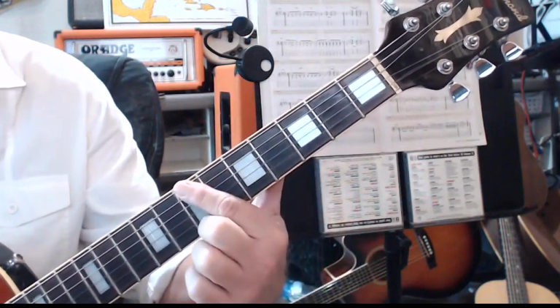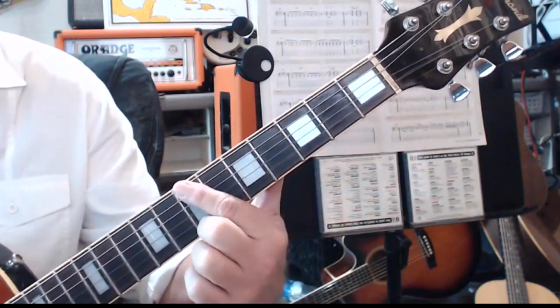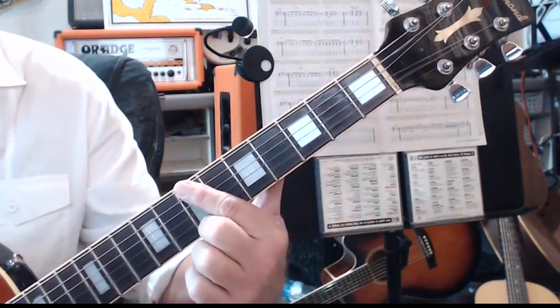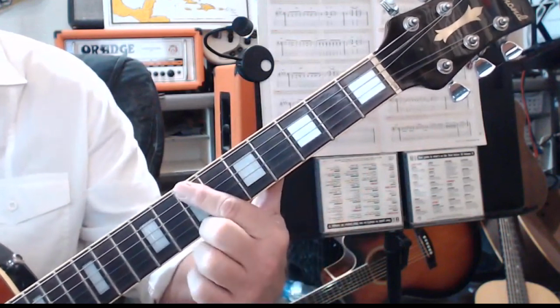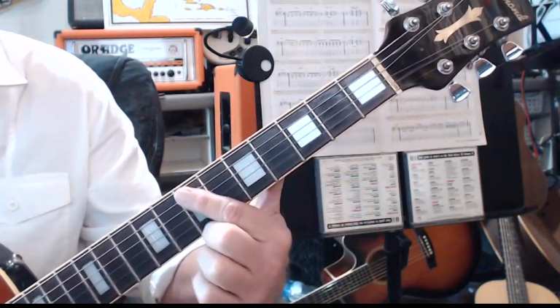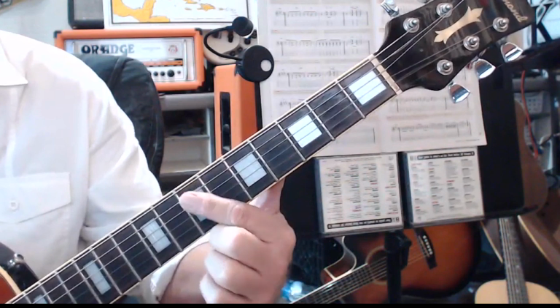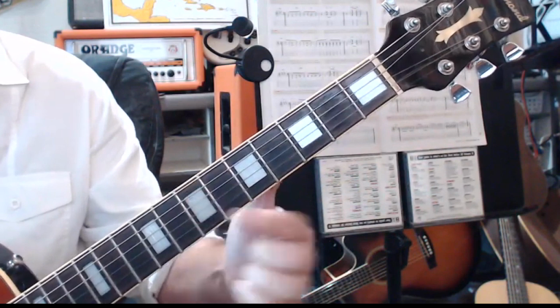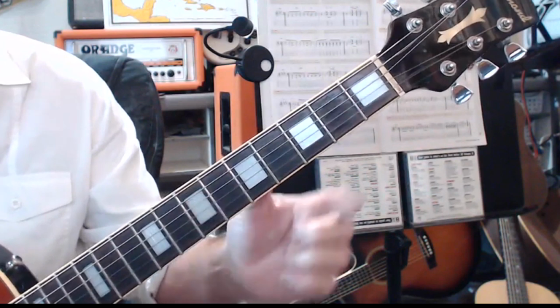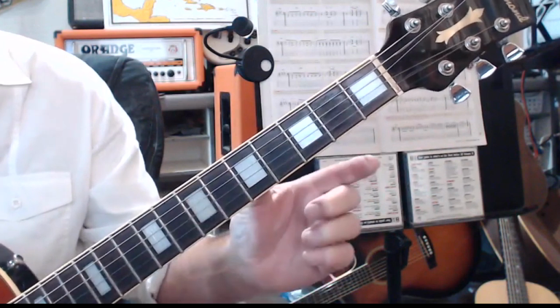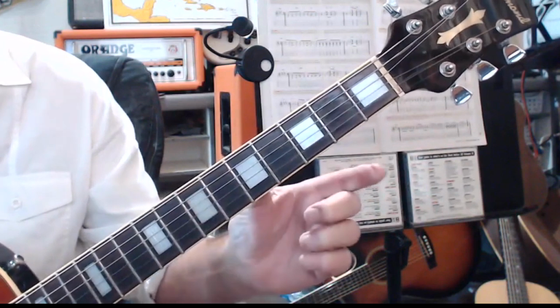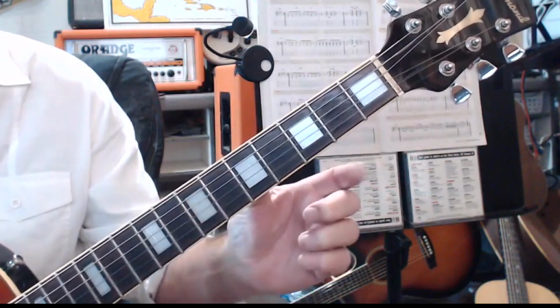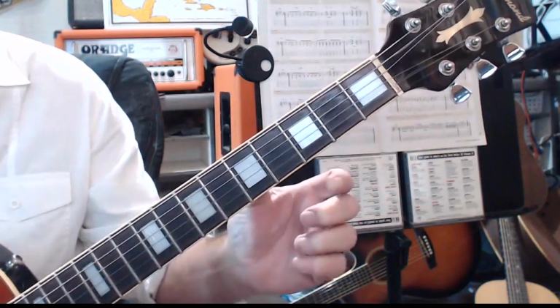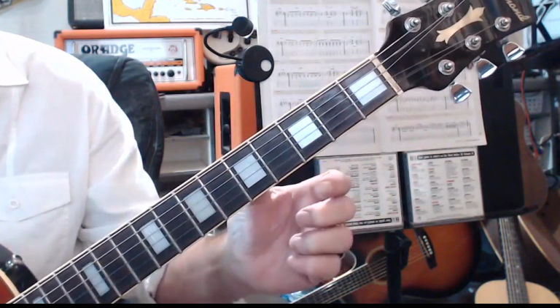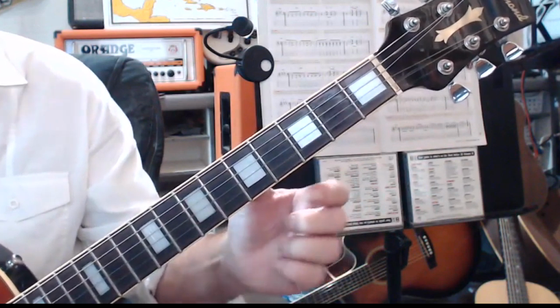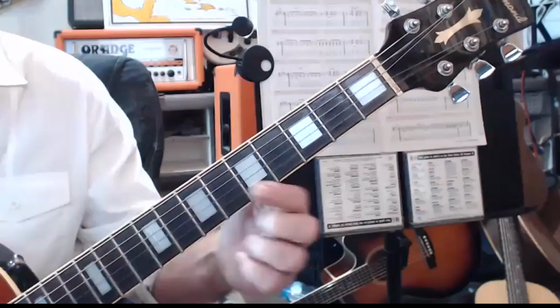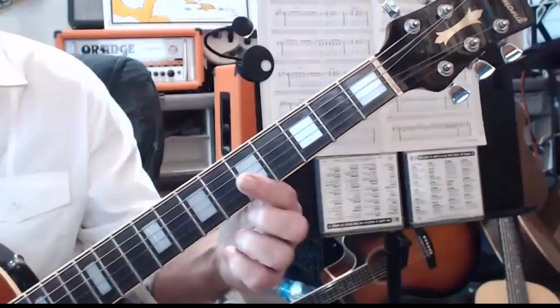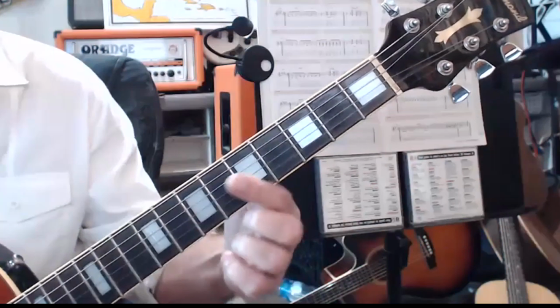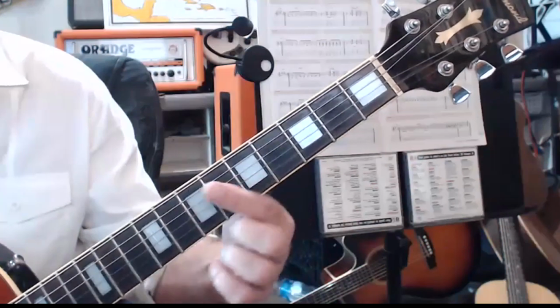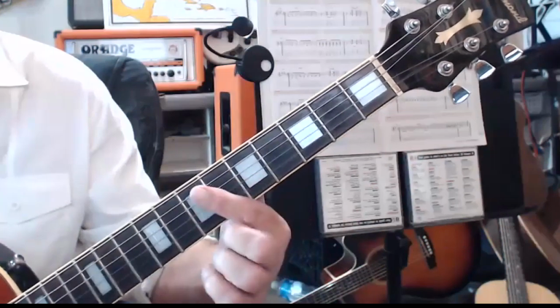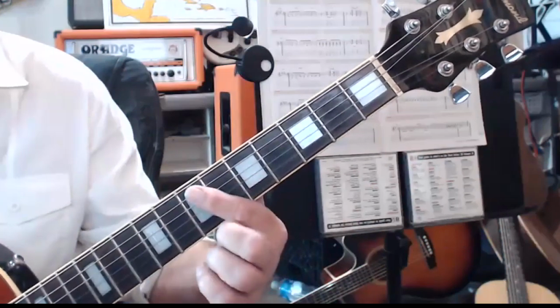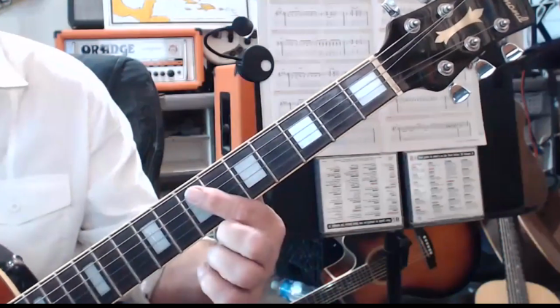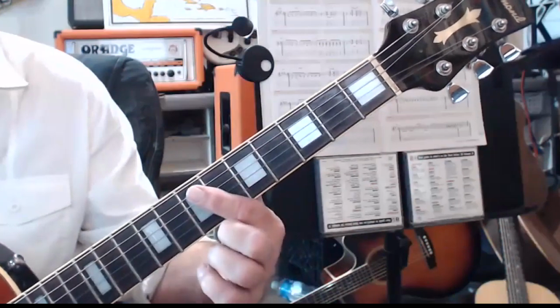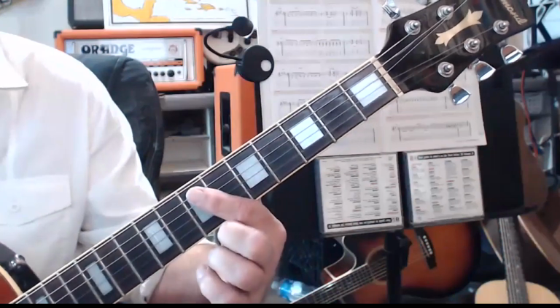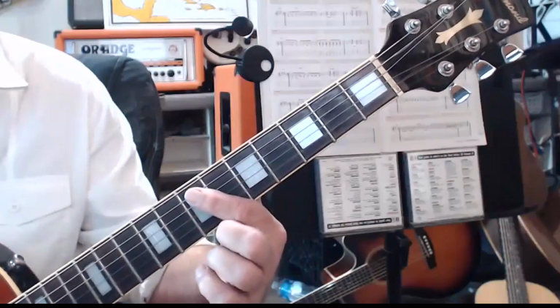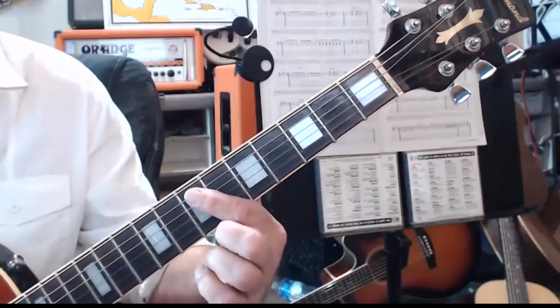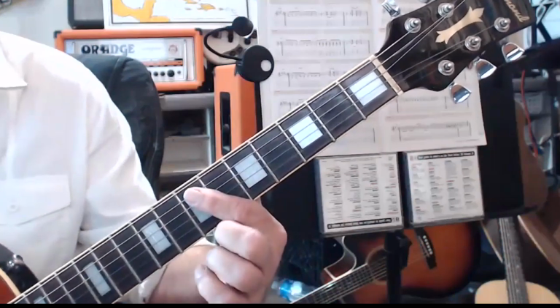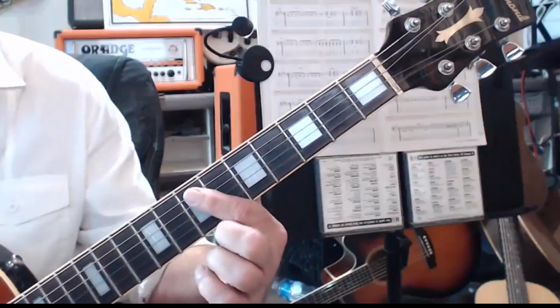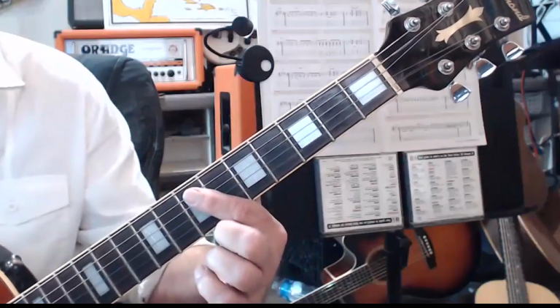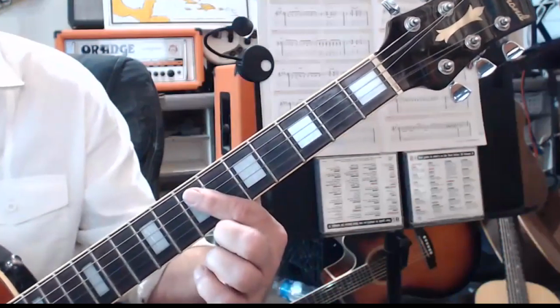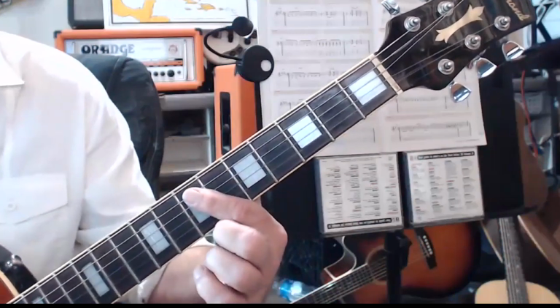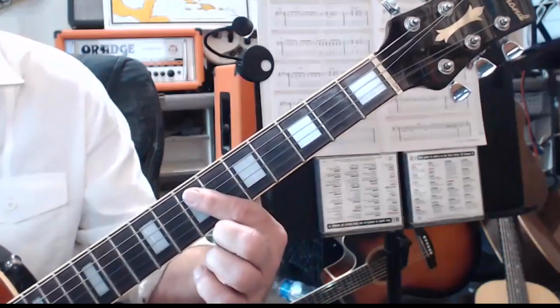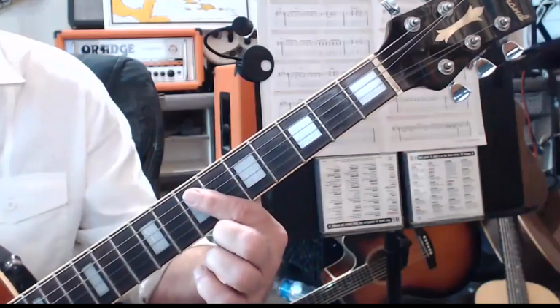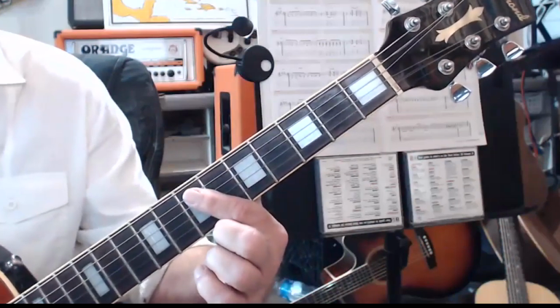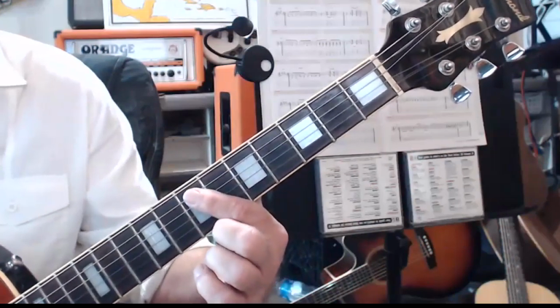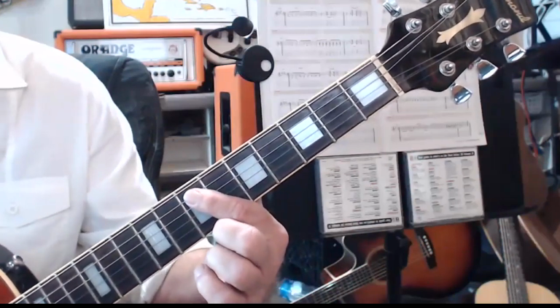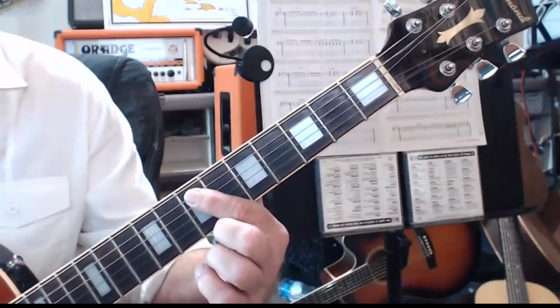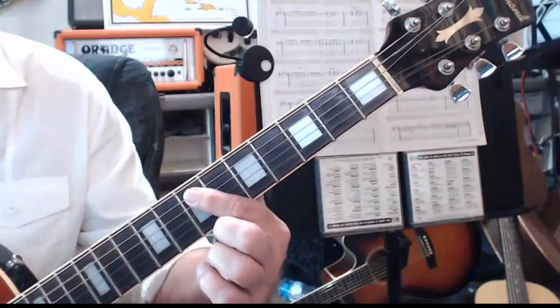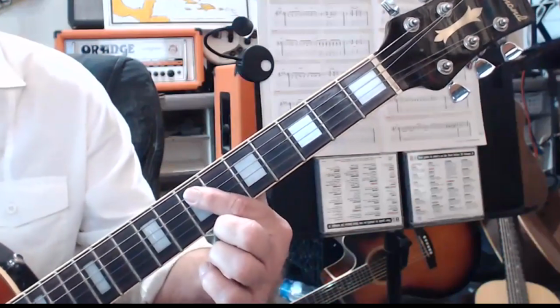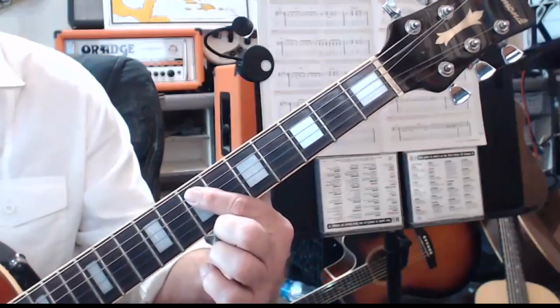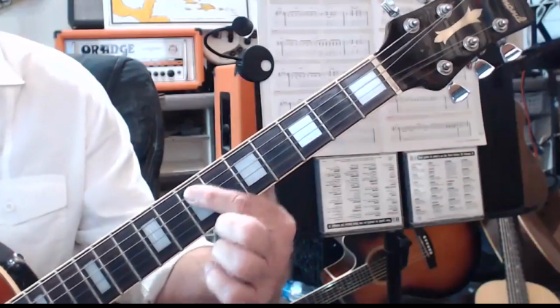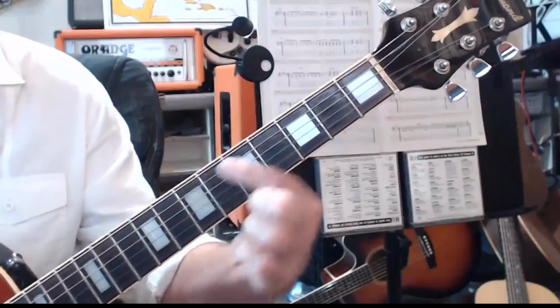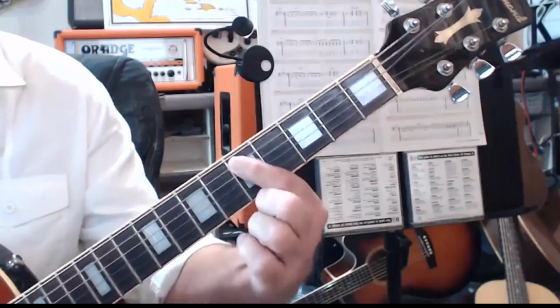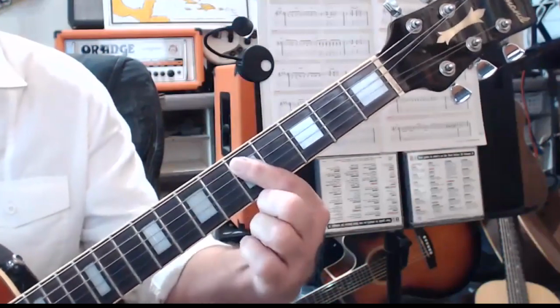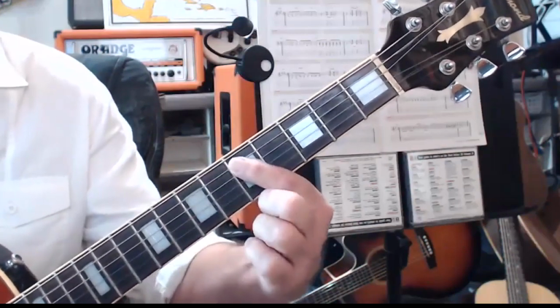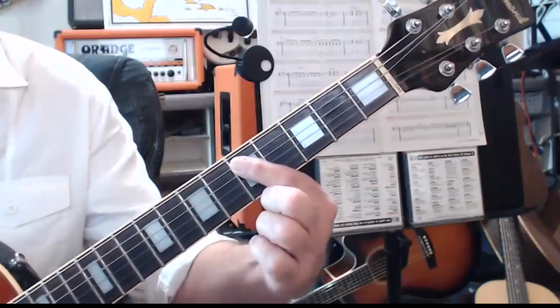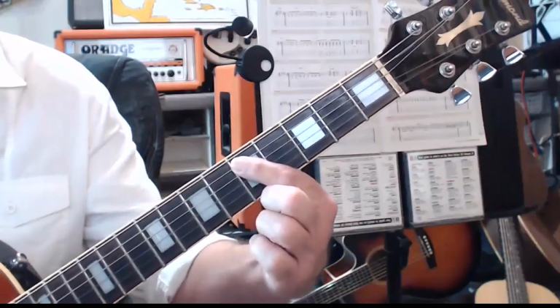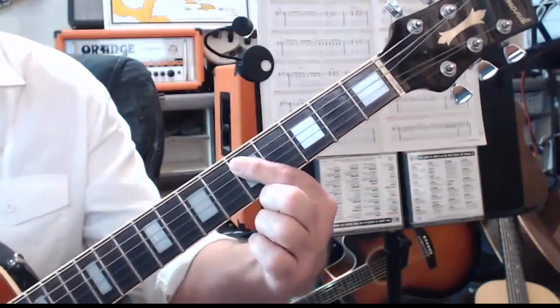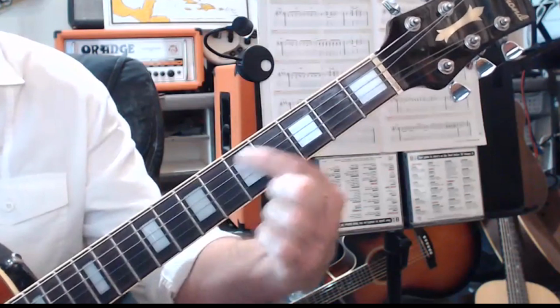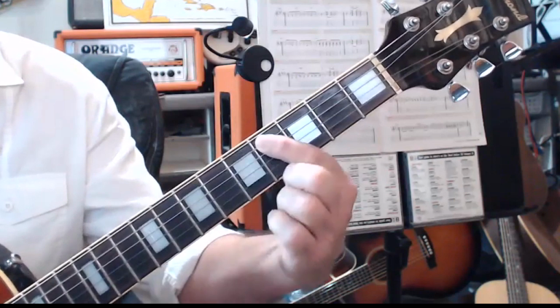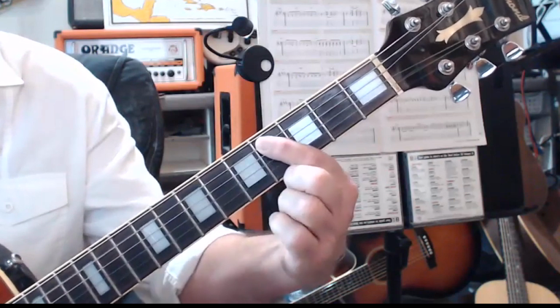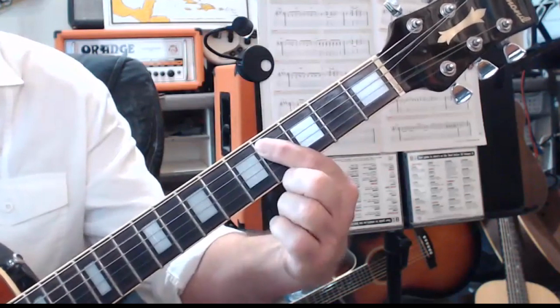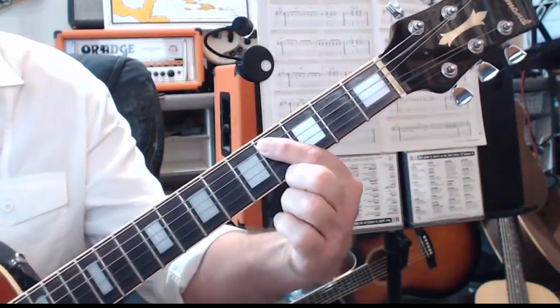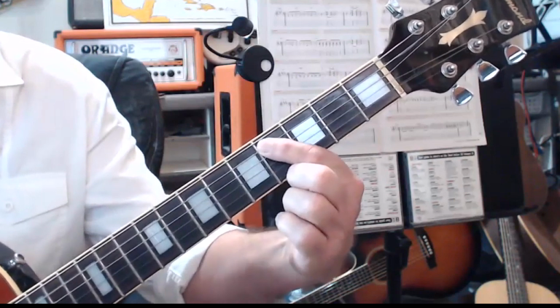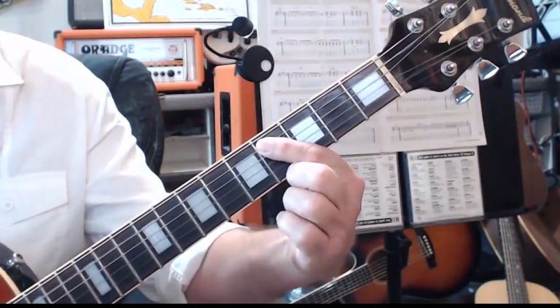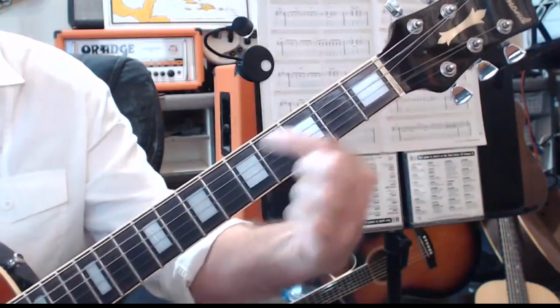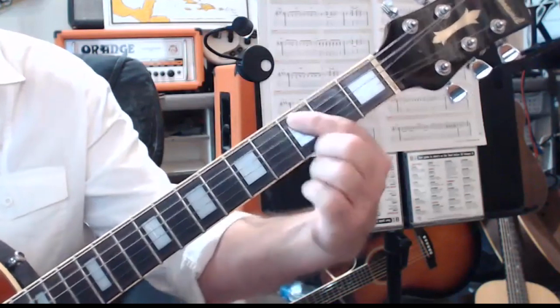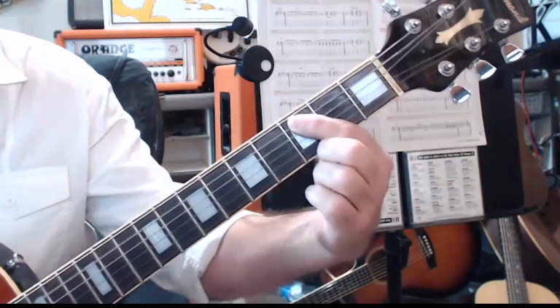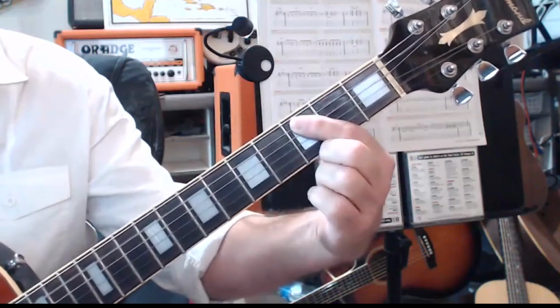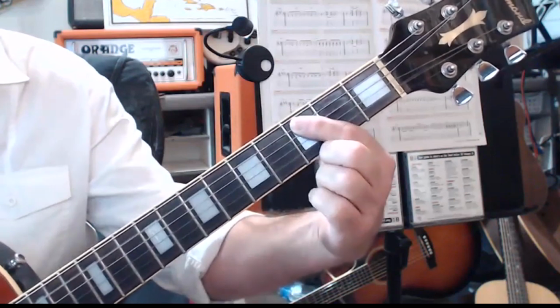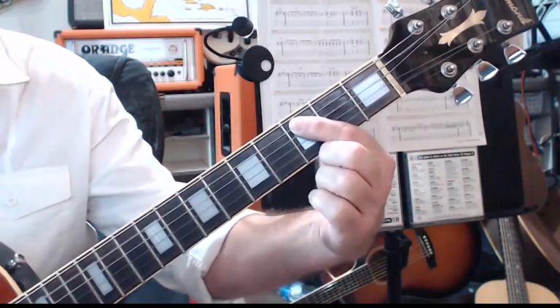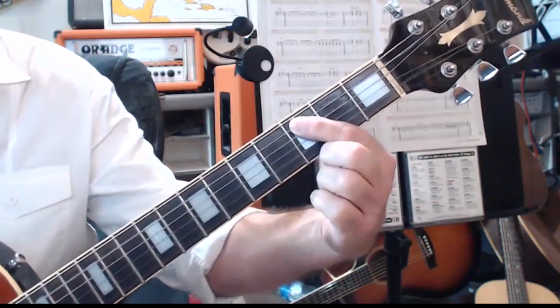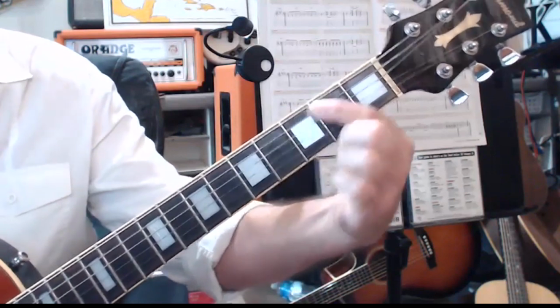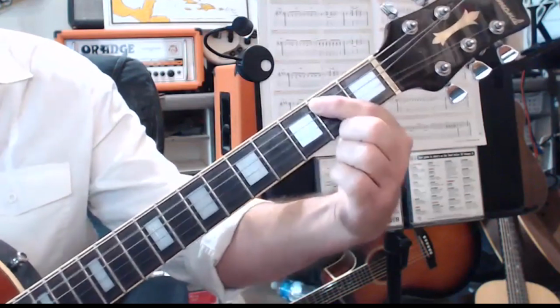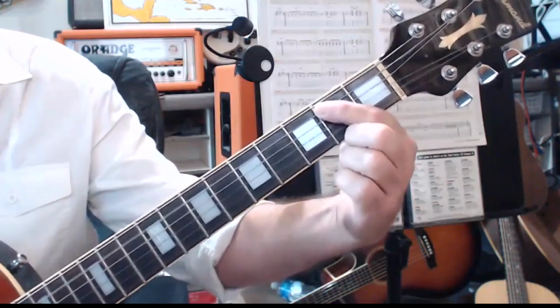Alright, now the next string is descending. It's going E, D, D flat, C, D.